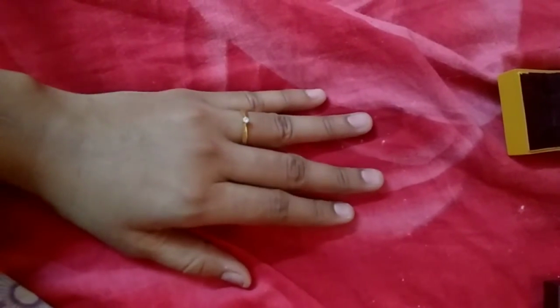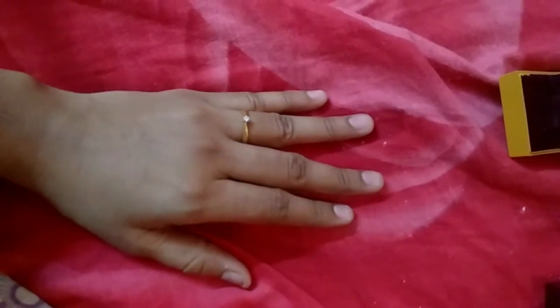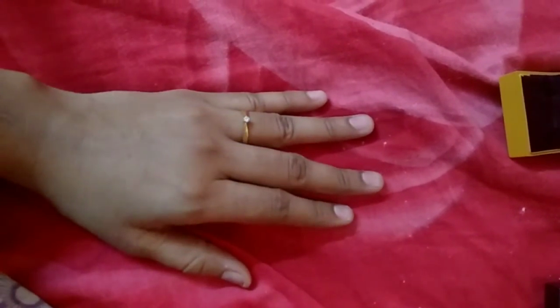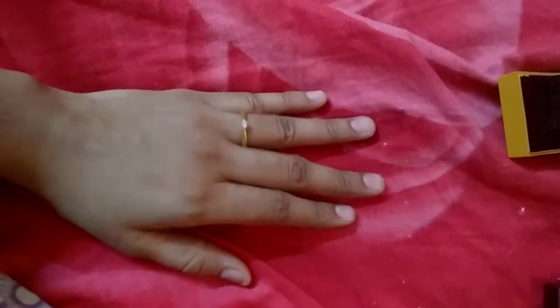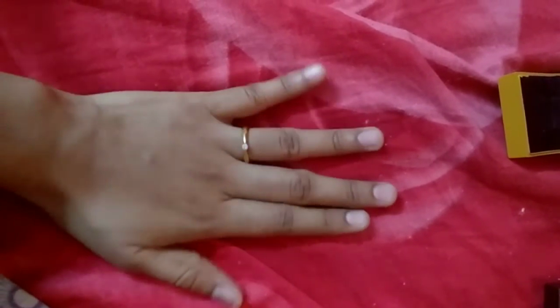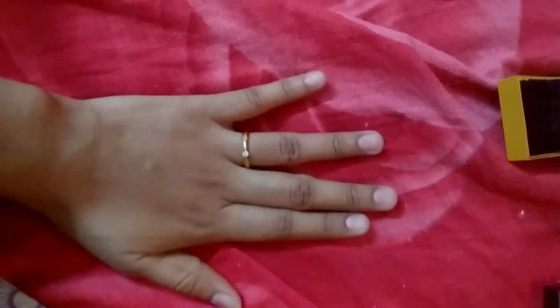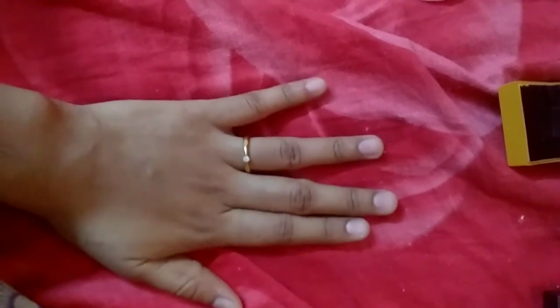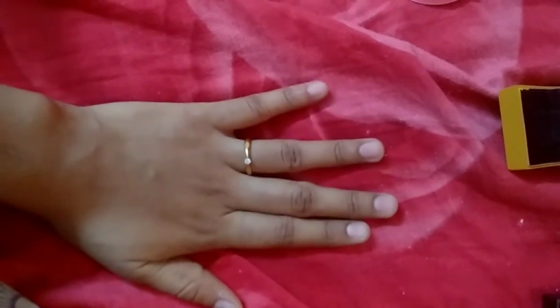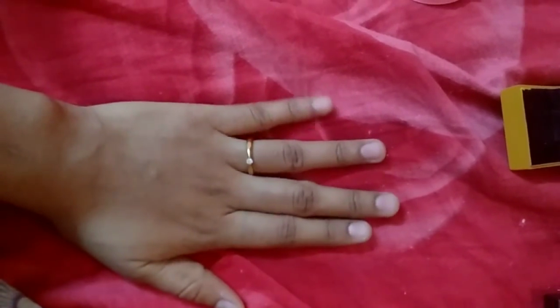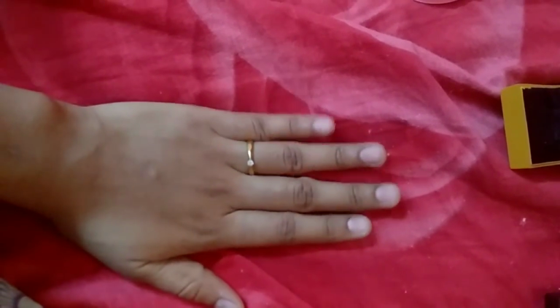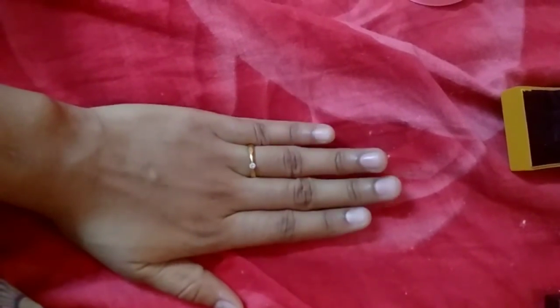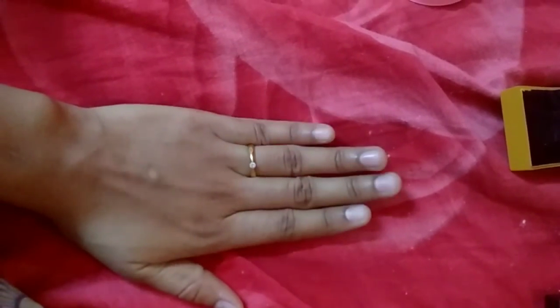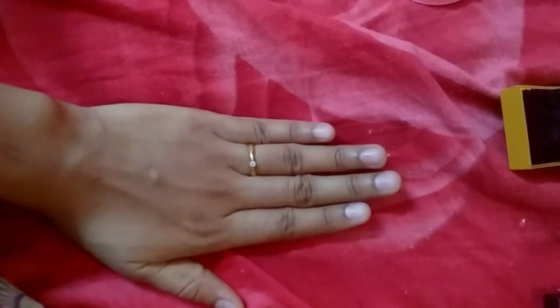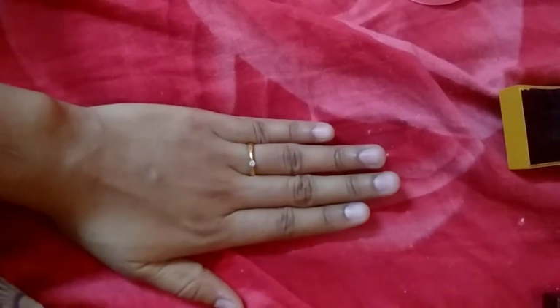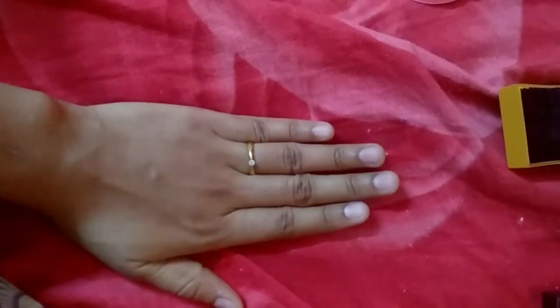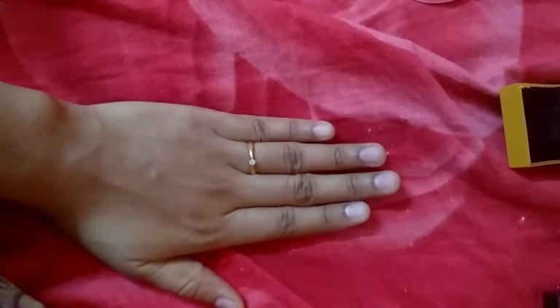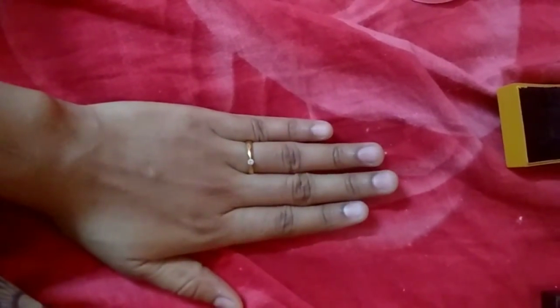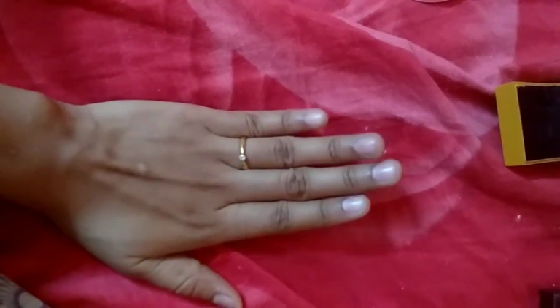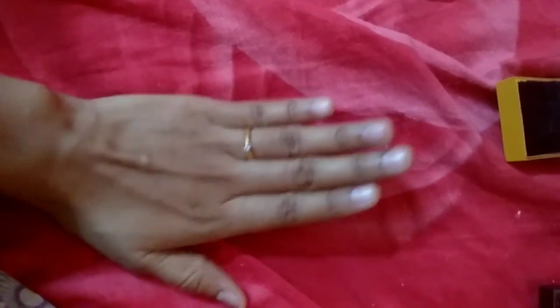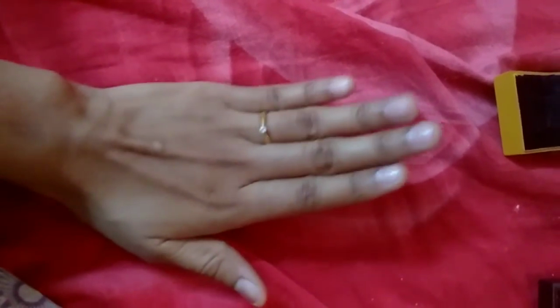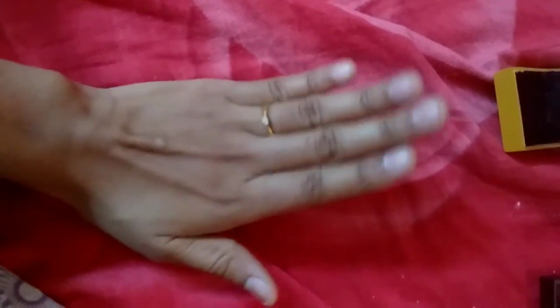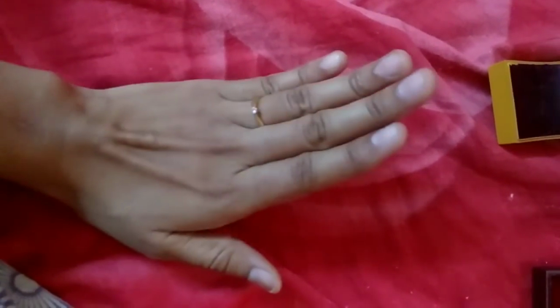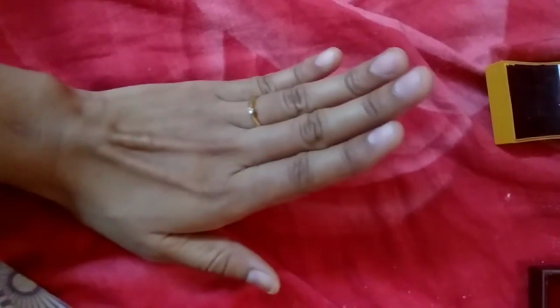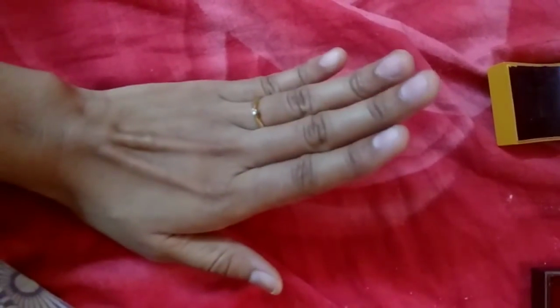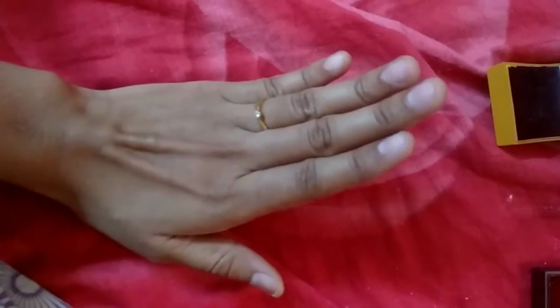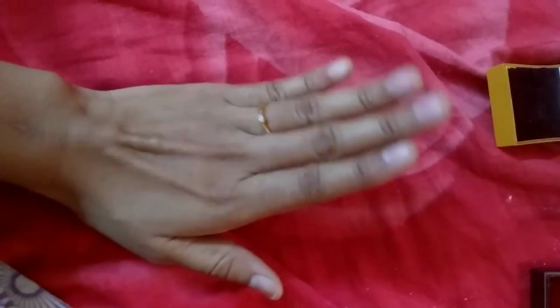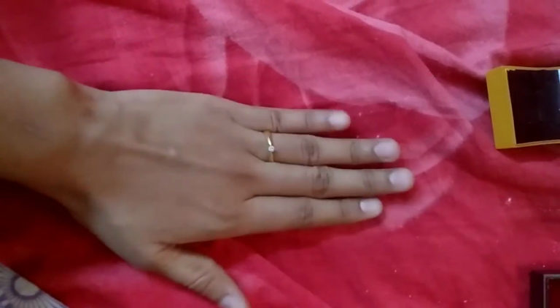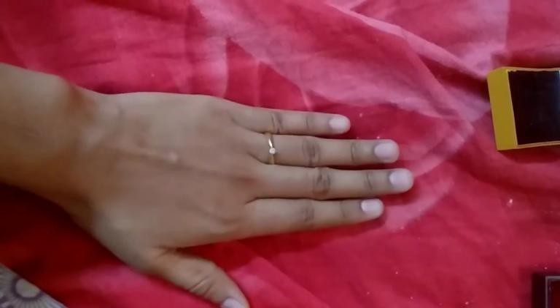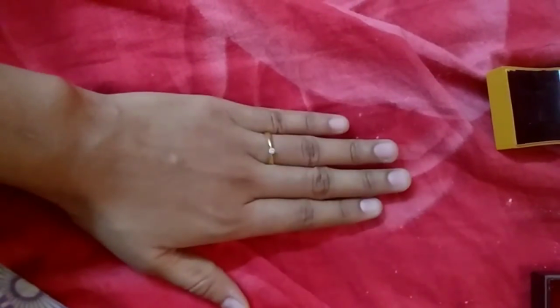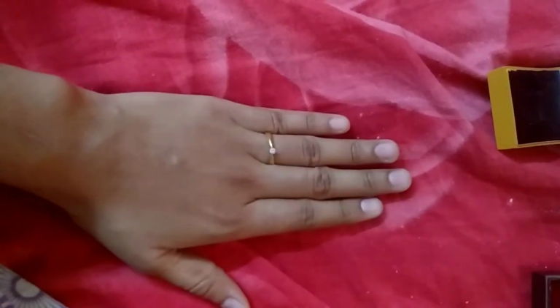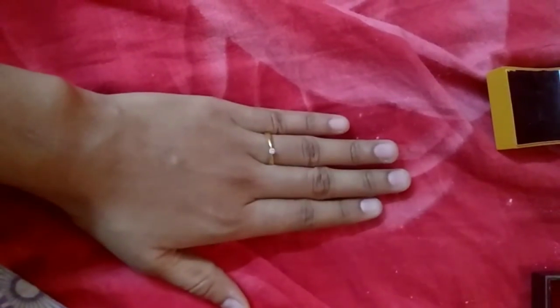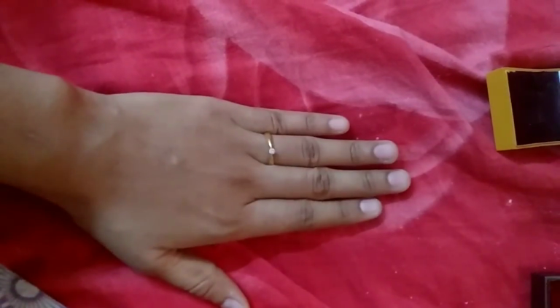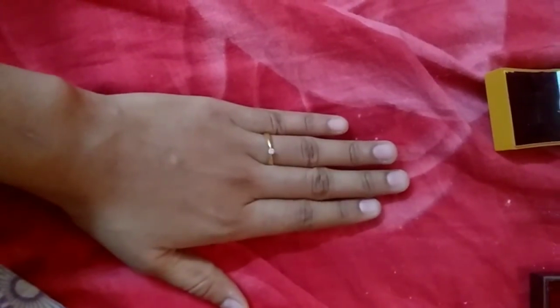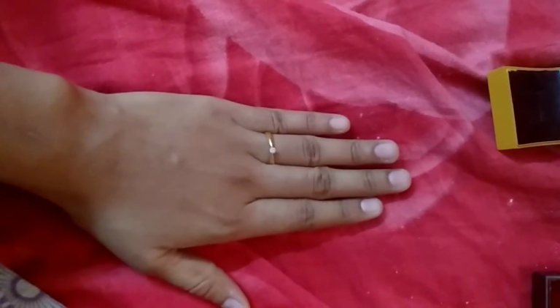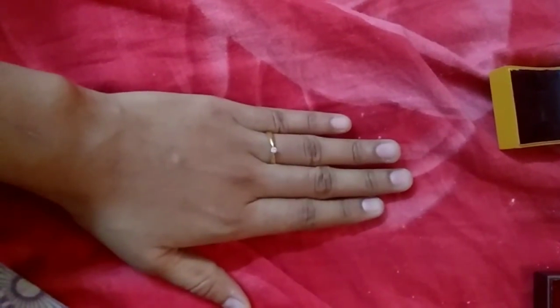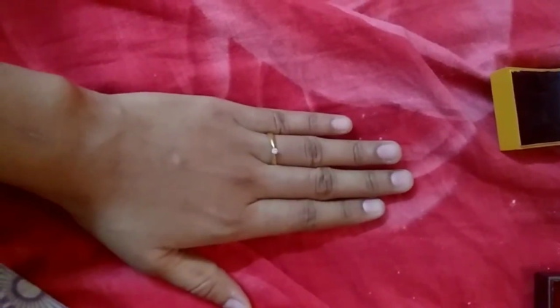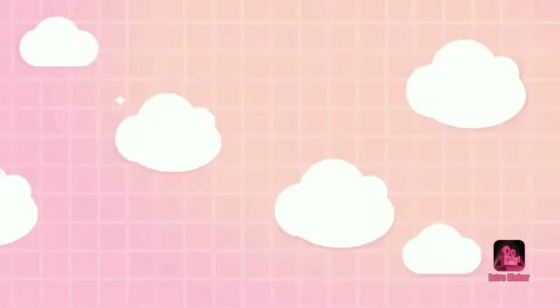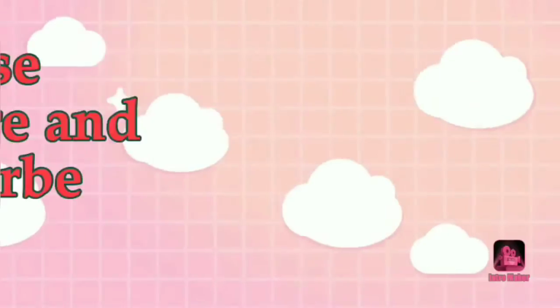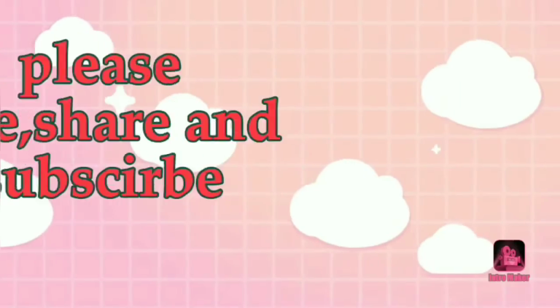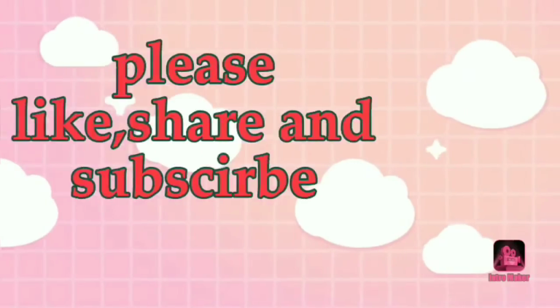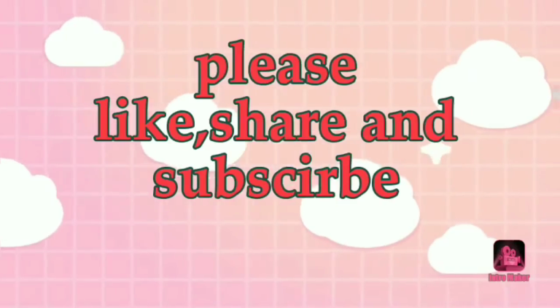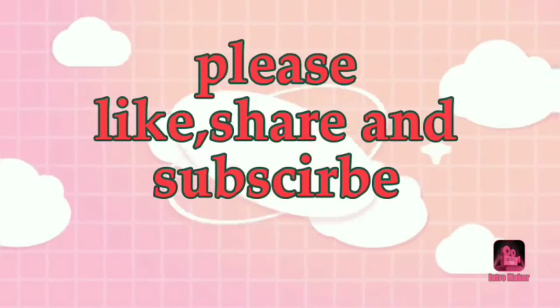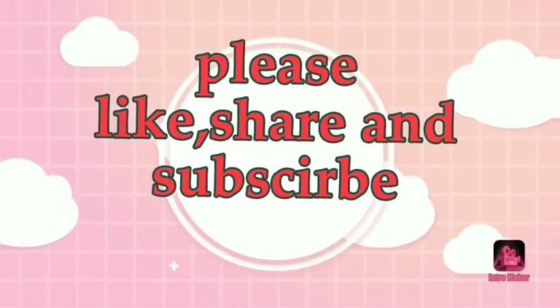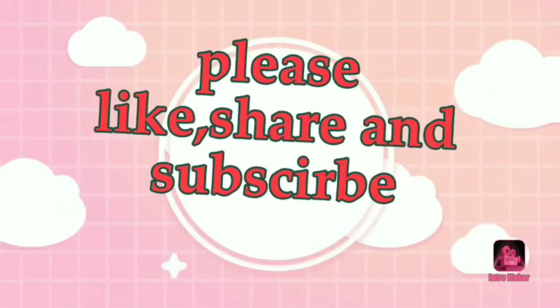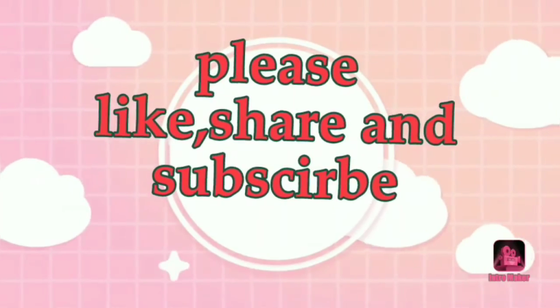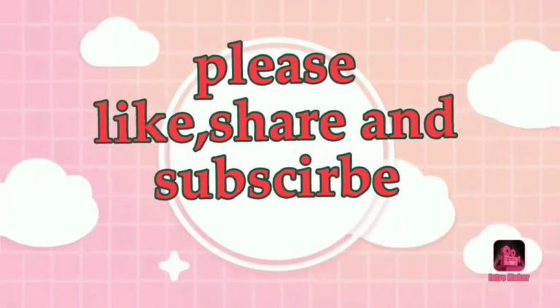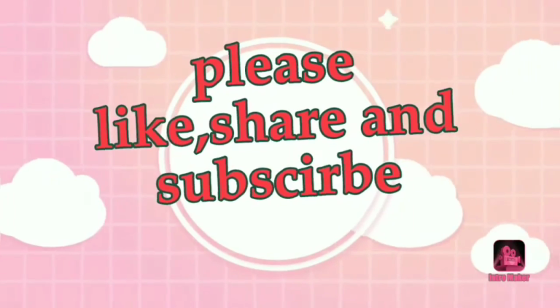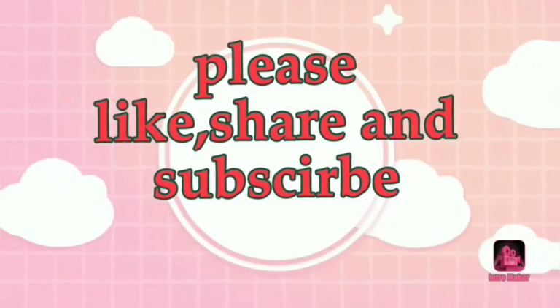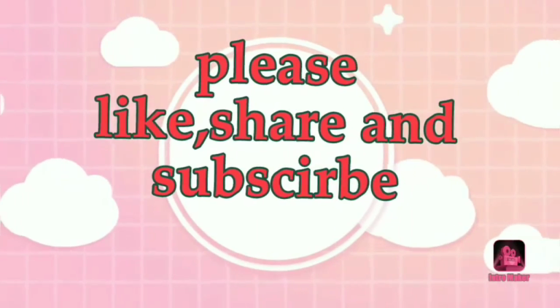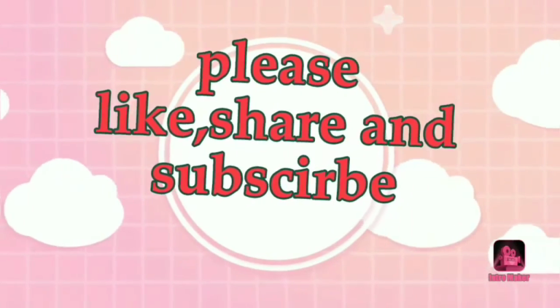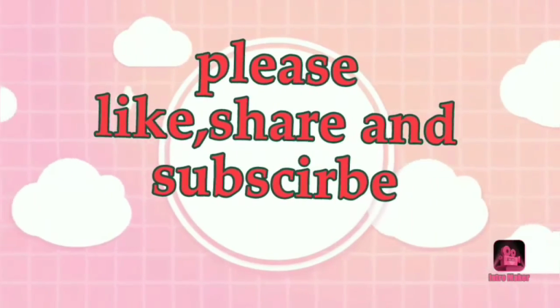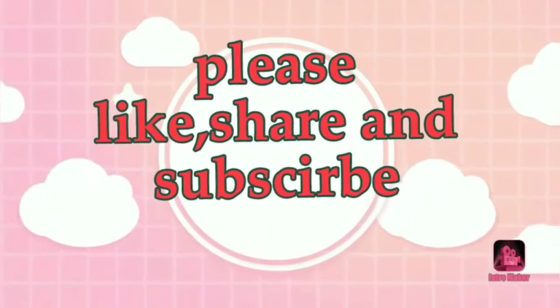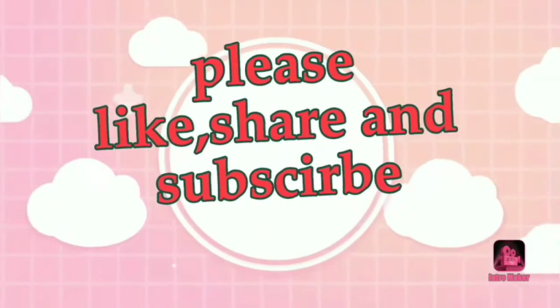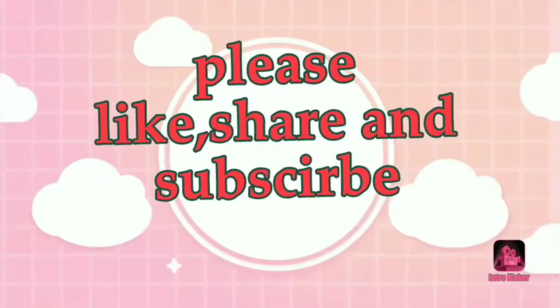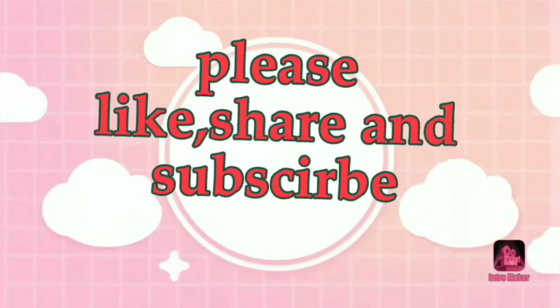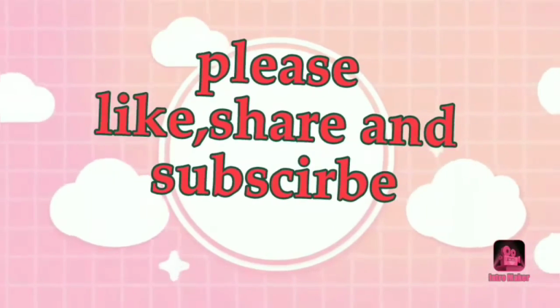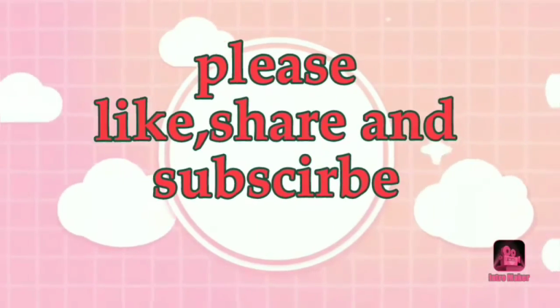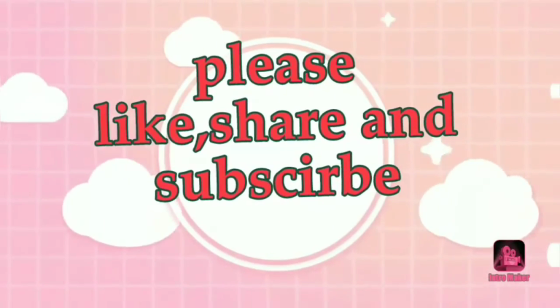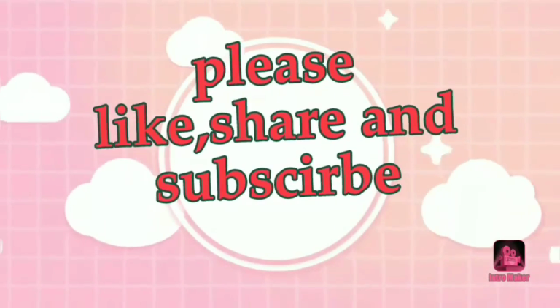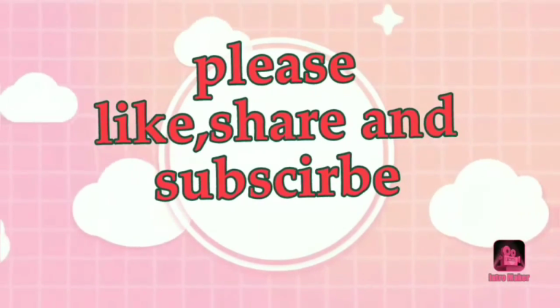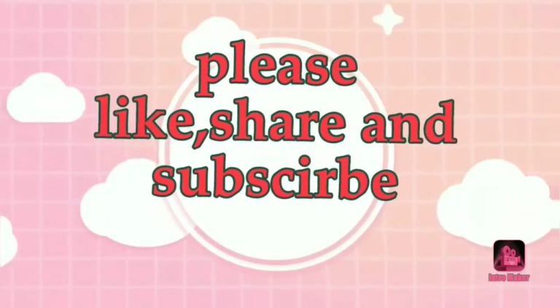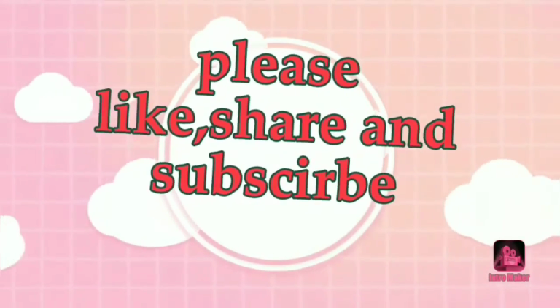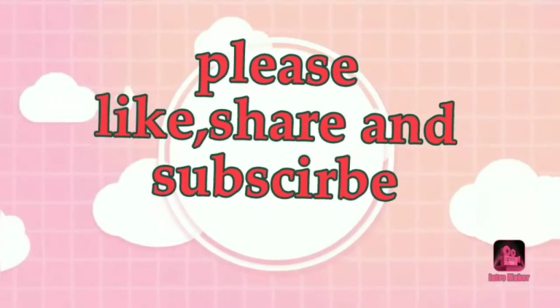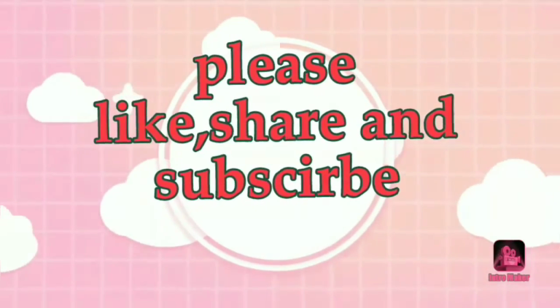It is very thick. This is the Jooler. Please like, share and subscribe.